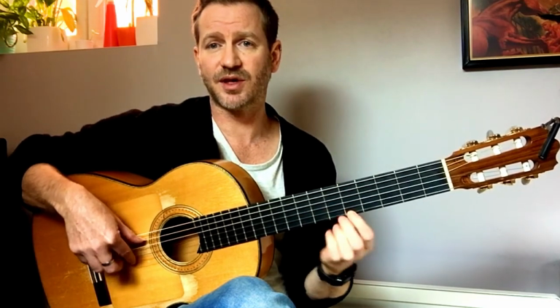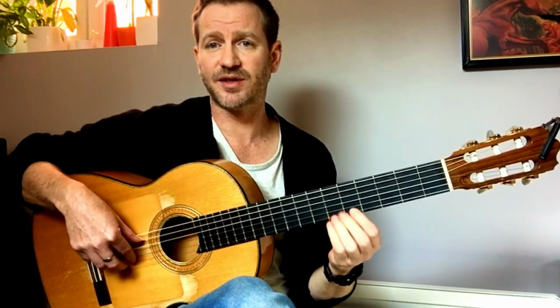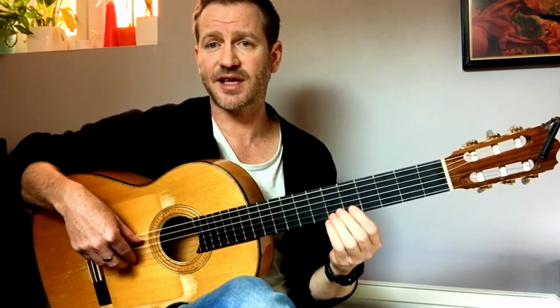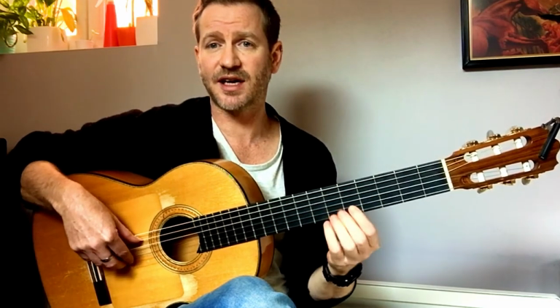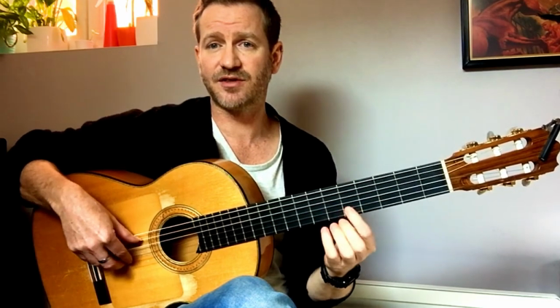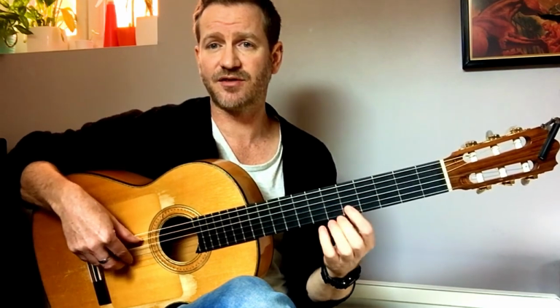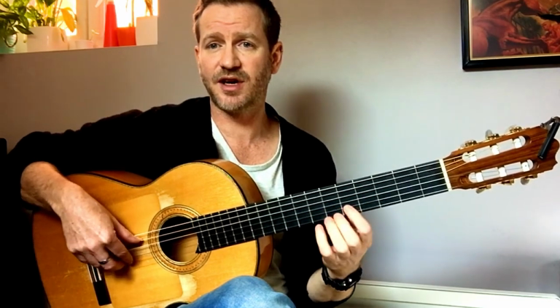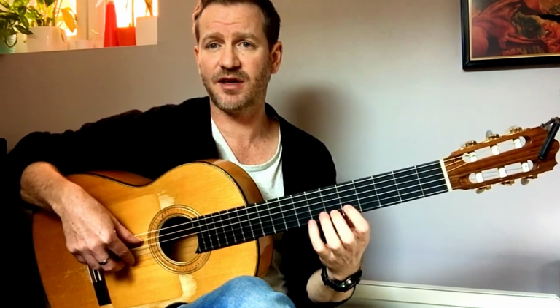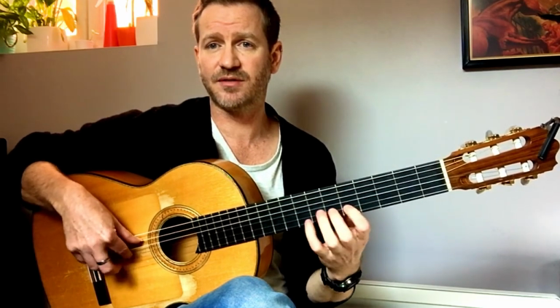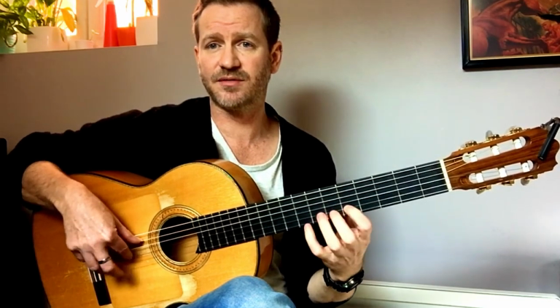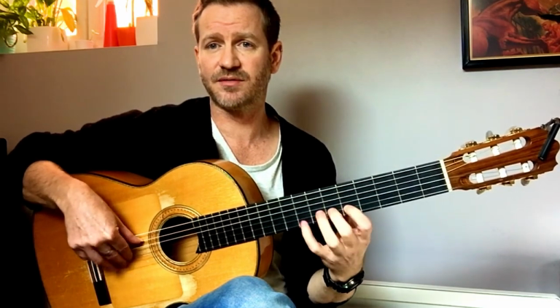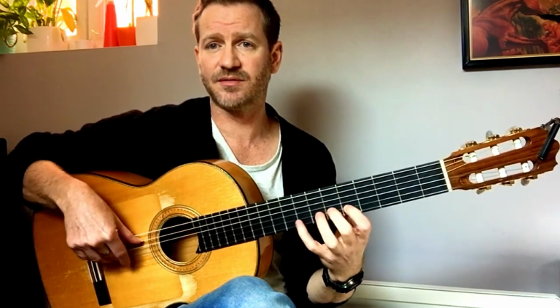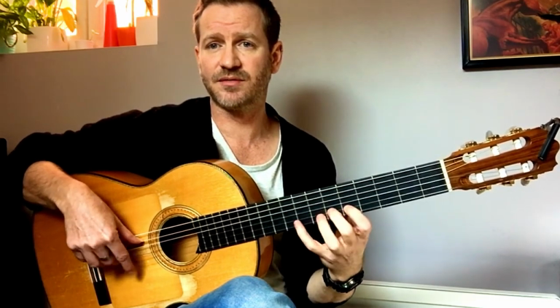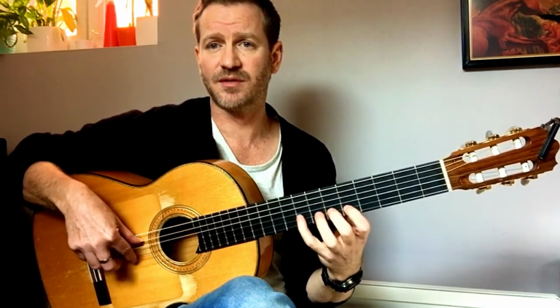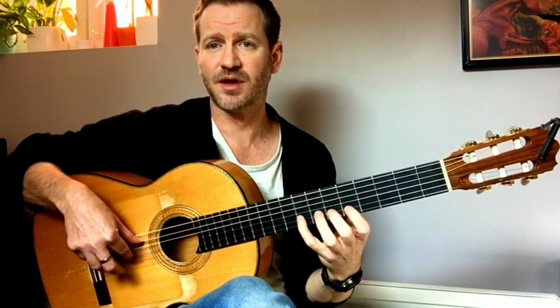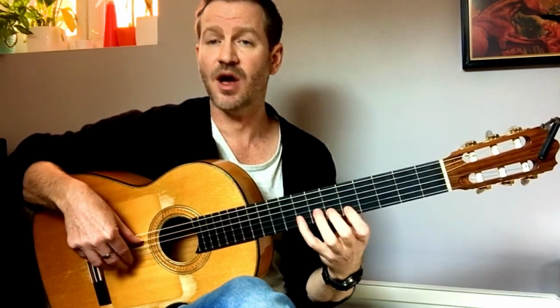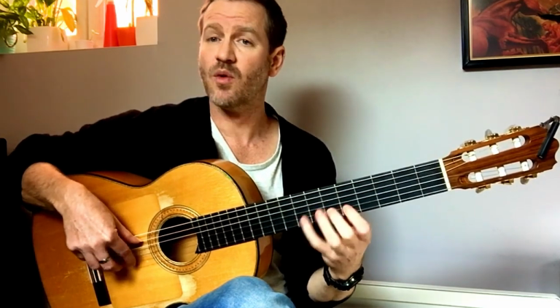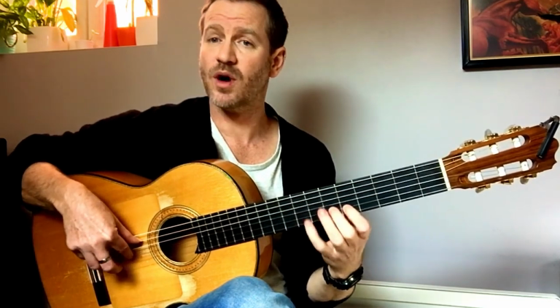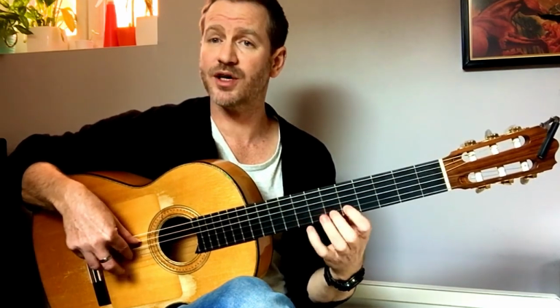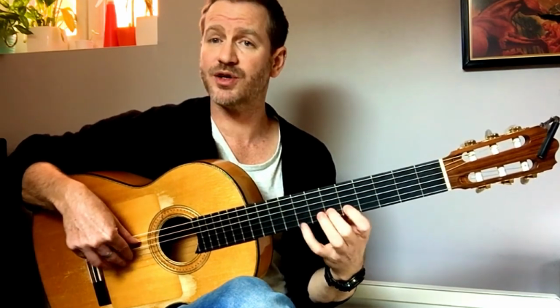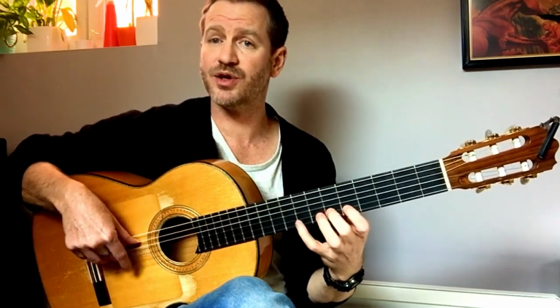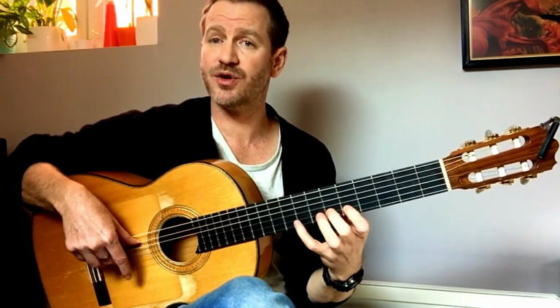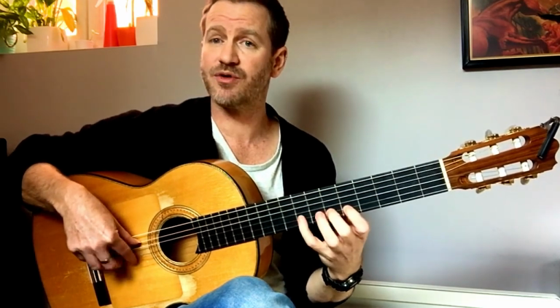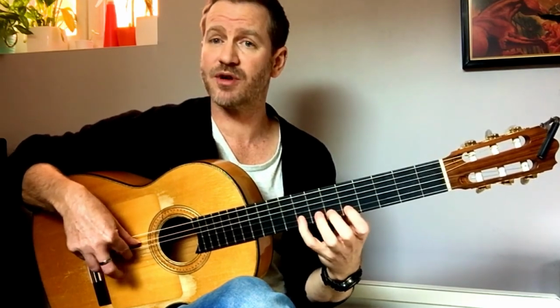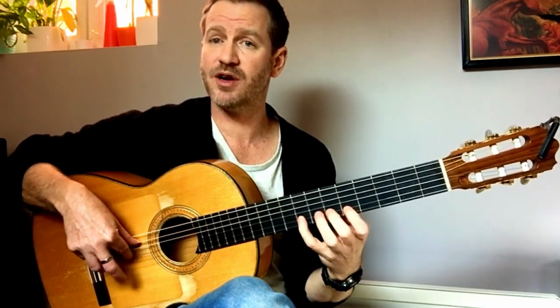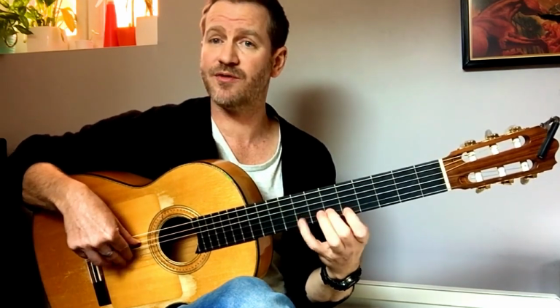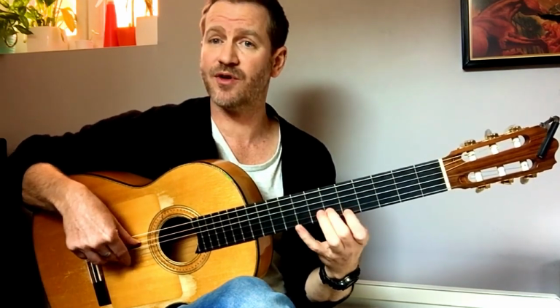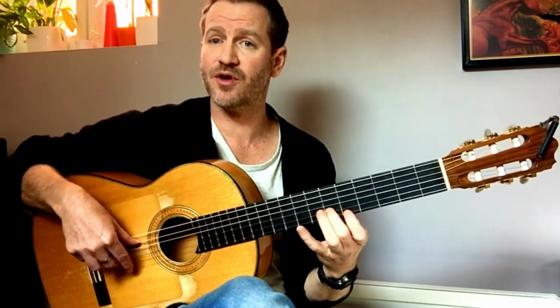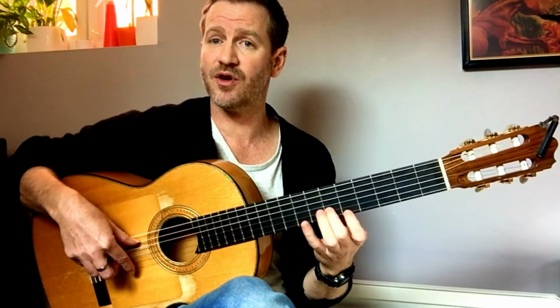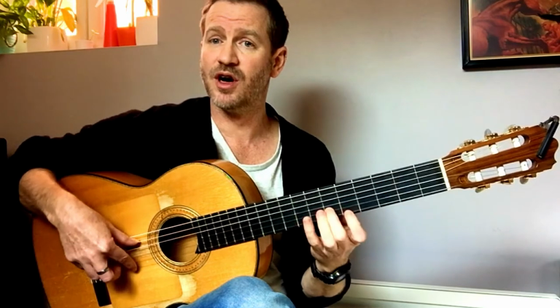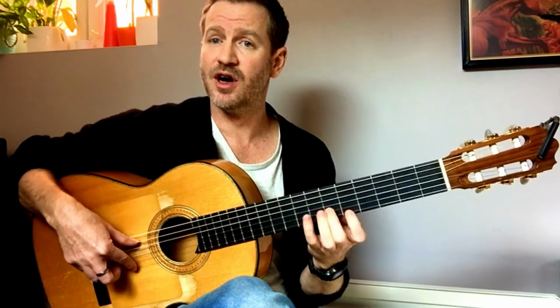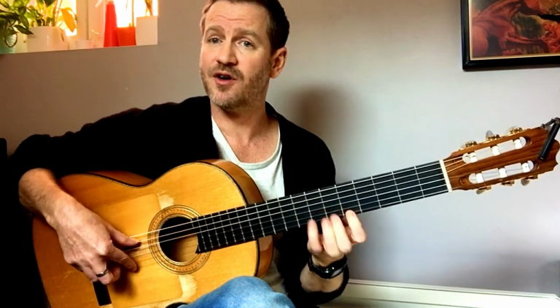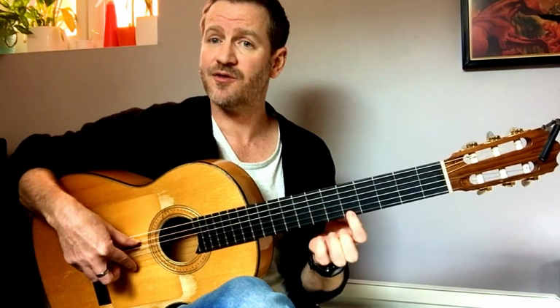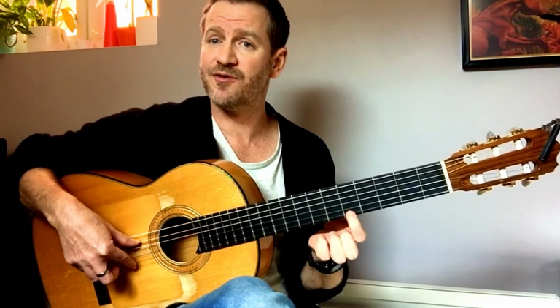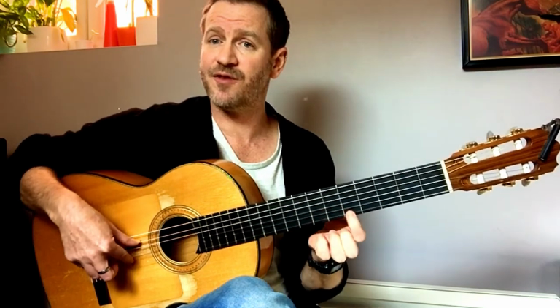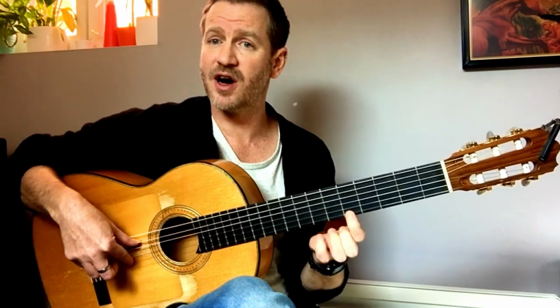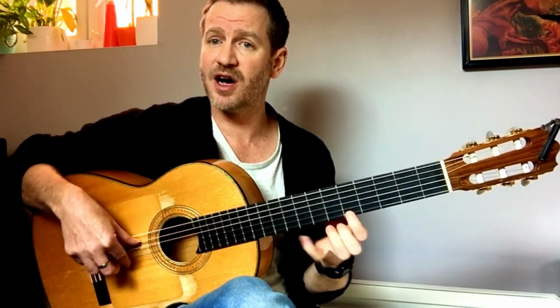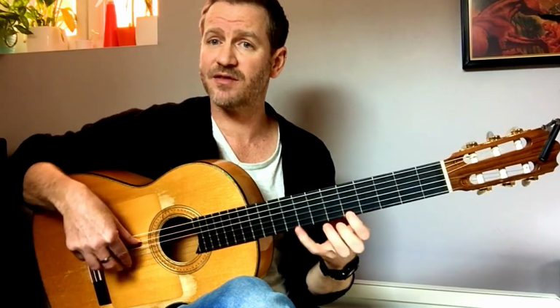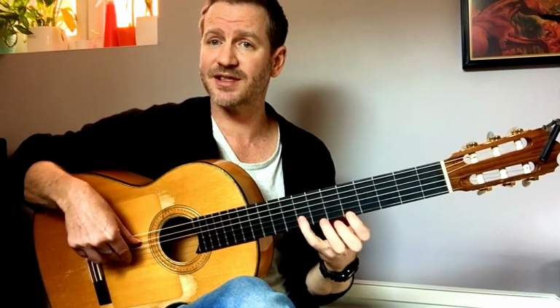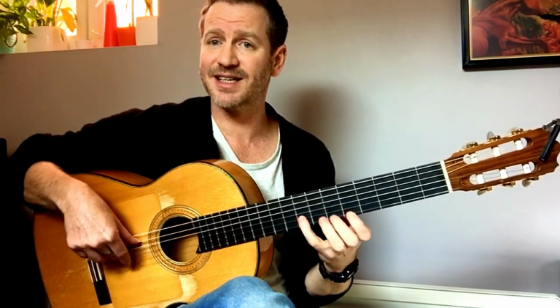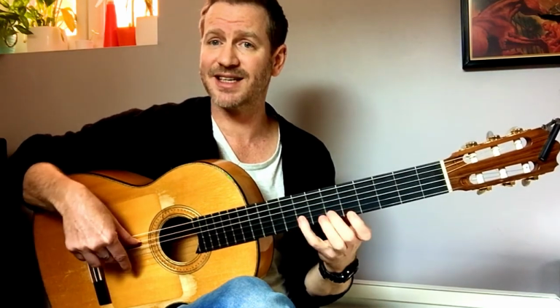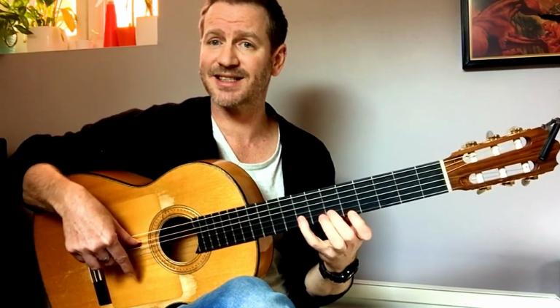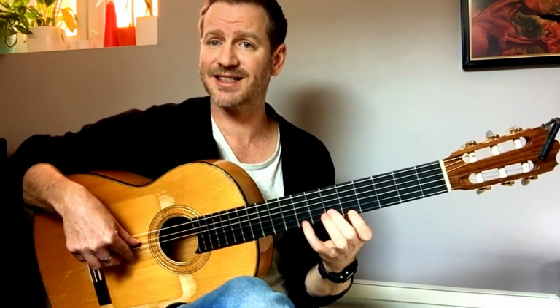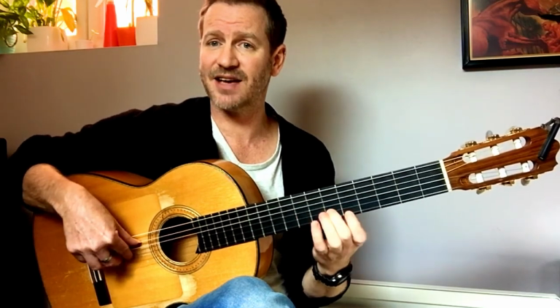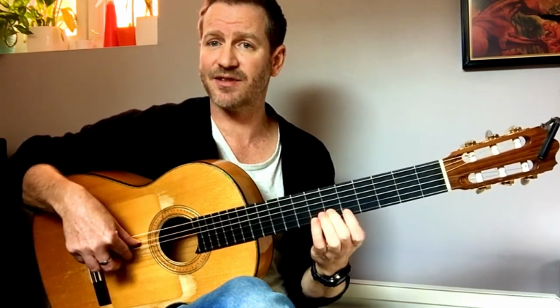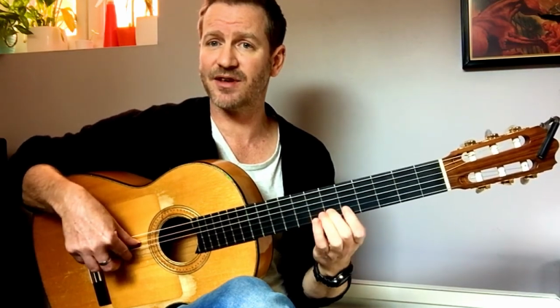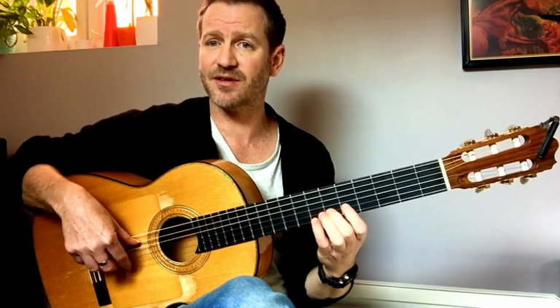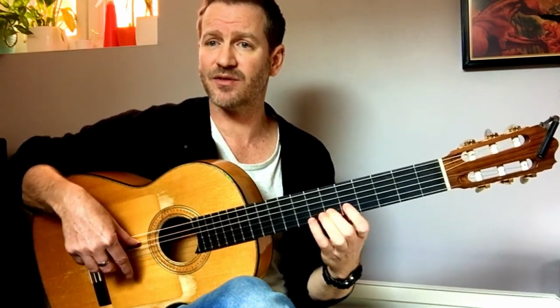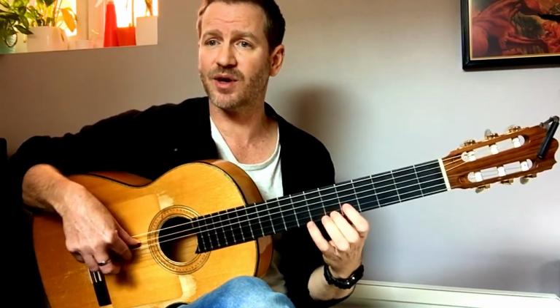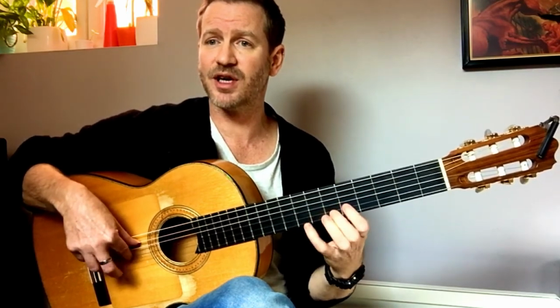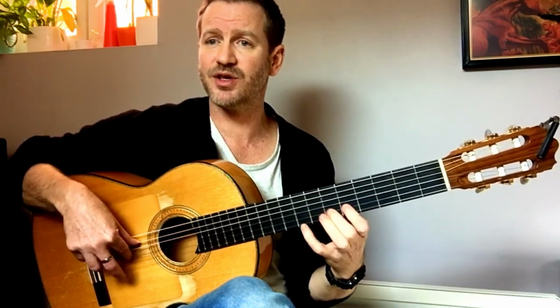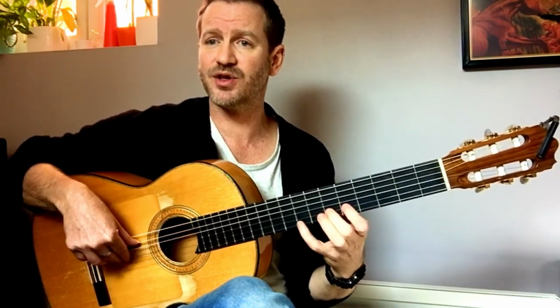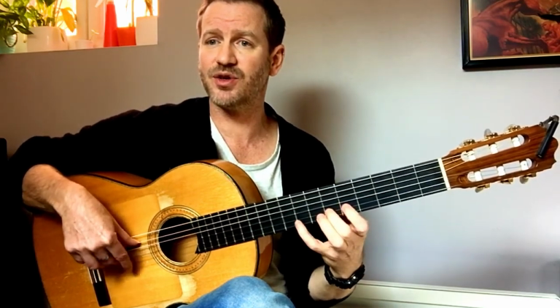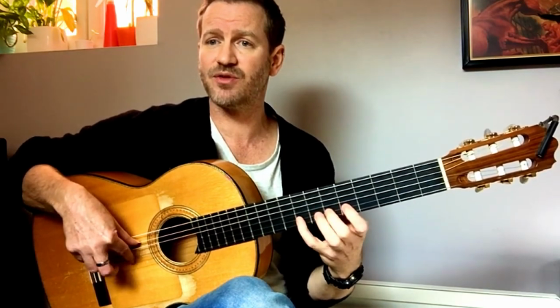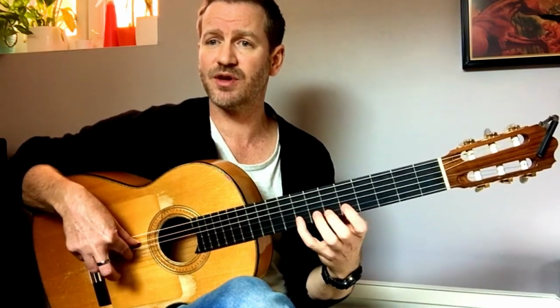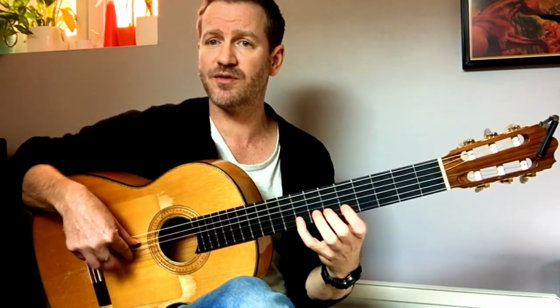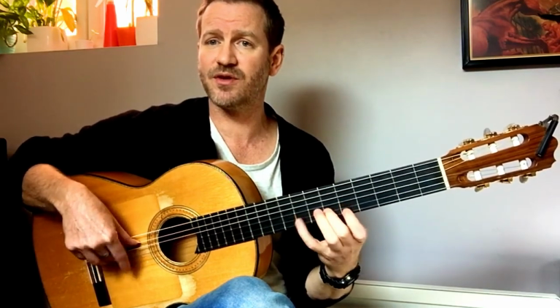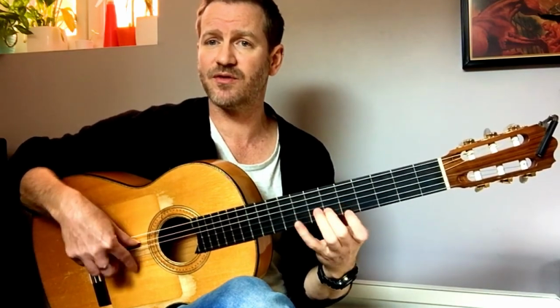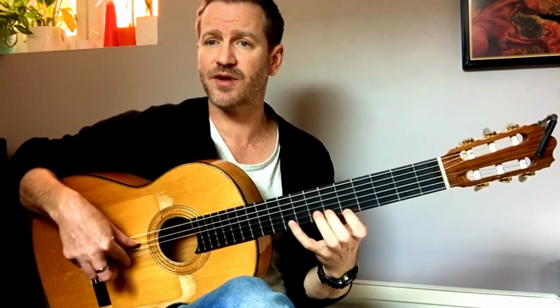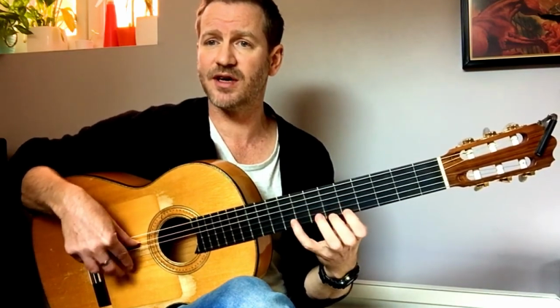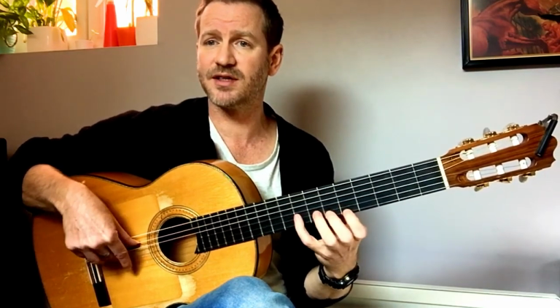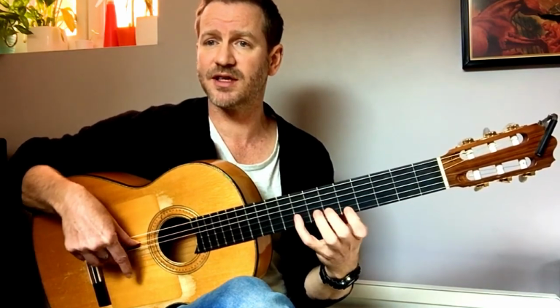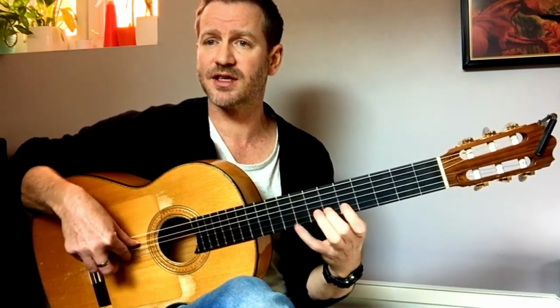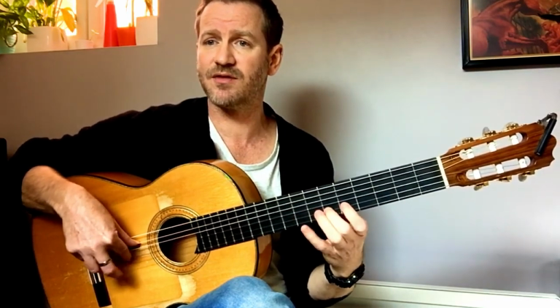One, two, three, four, five, six, seven. One, two, three, four, five, six, seven.